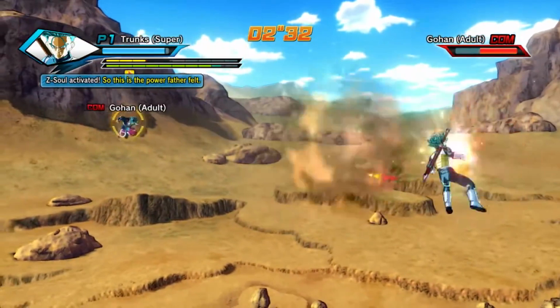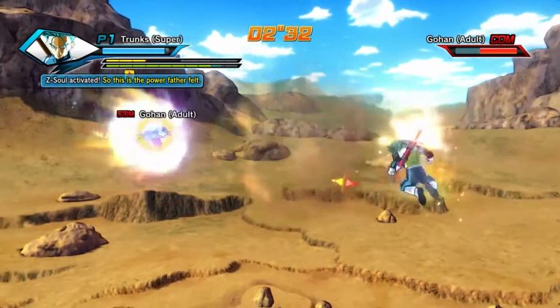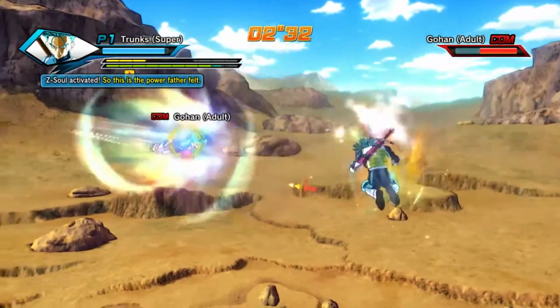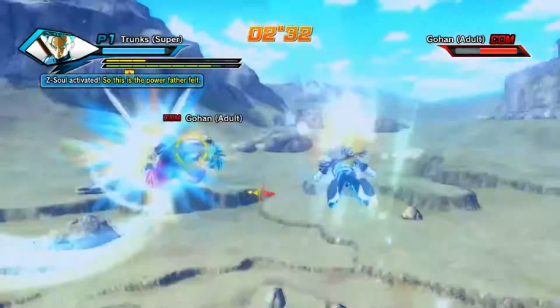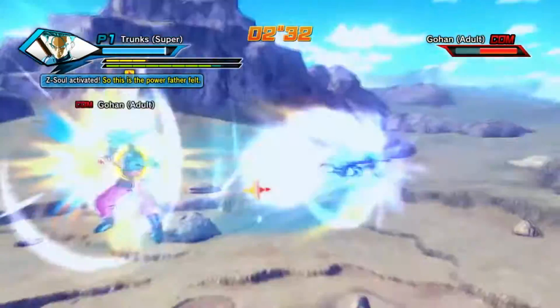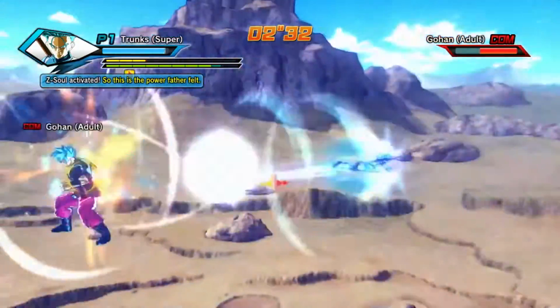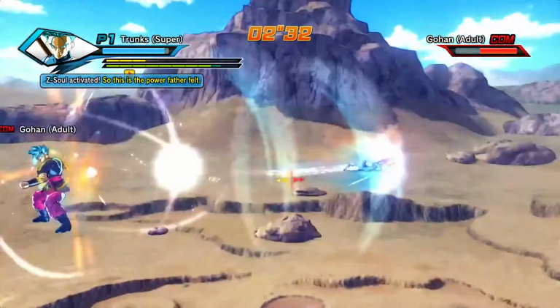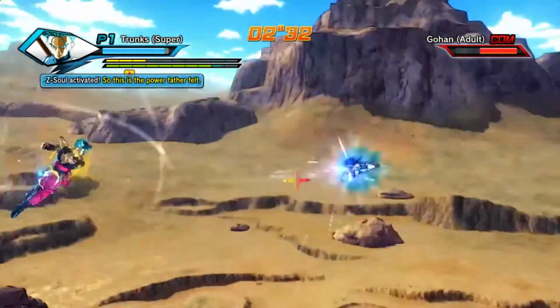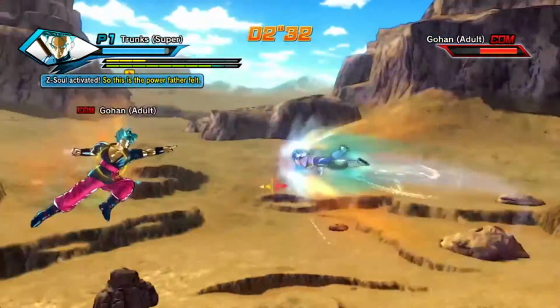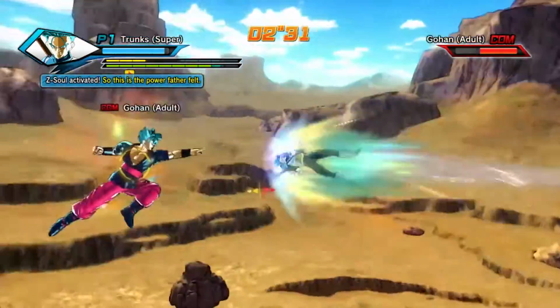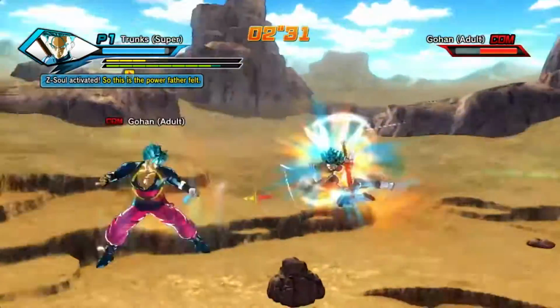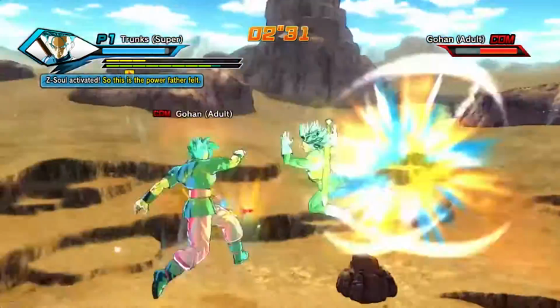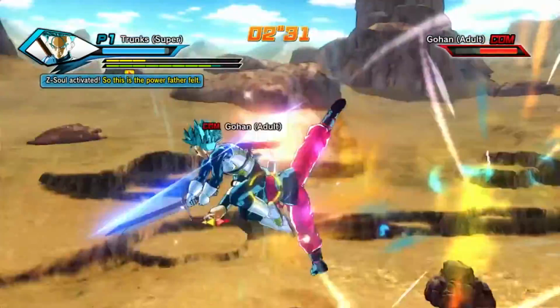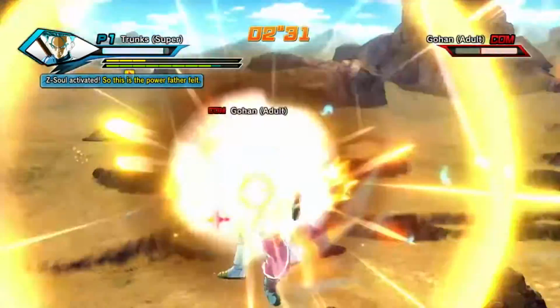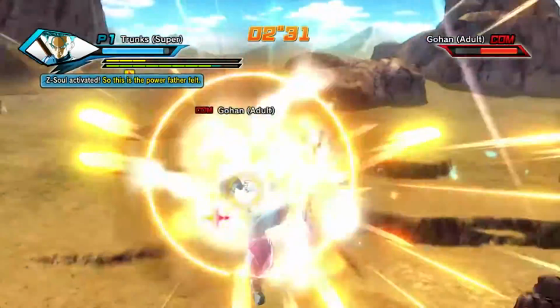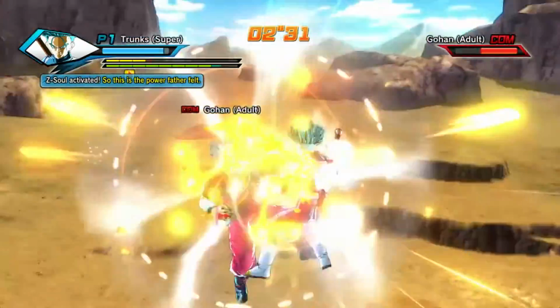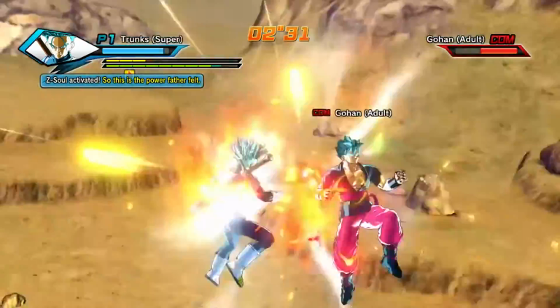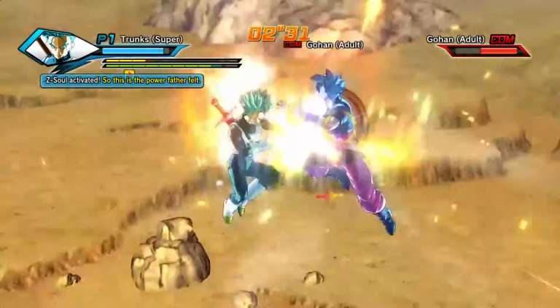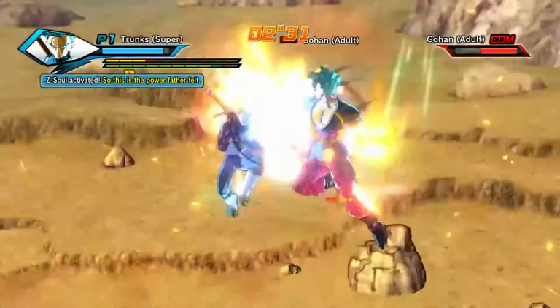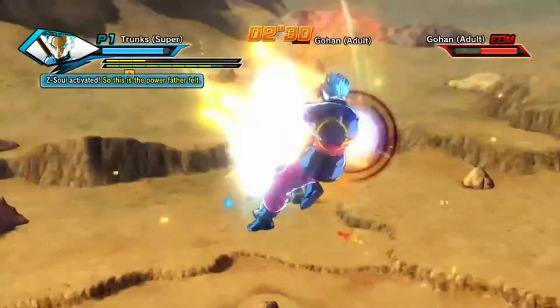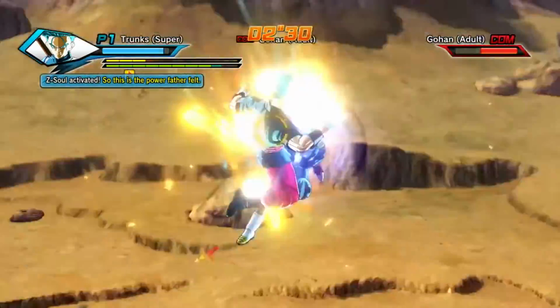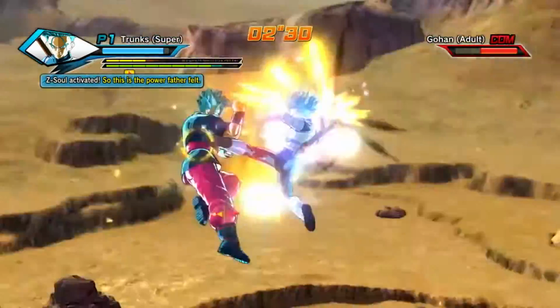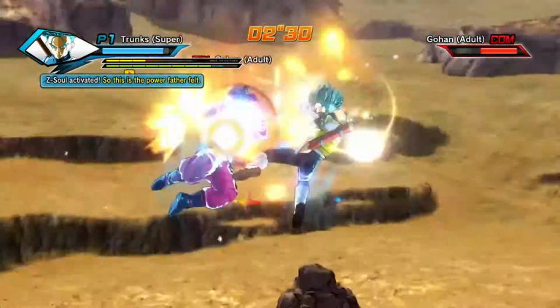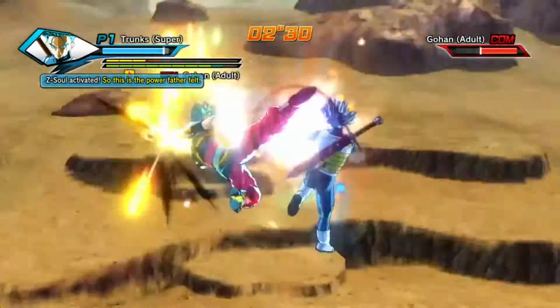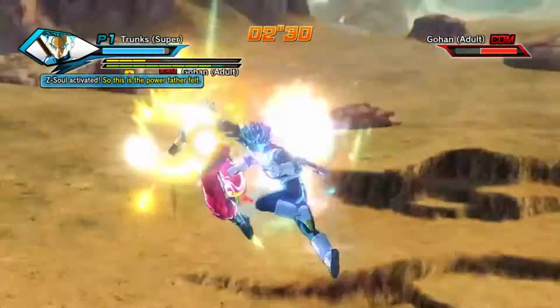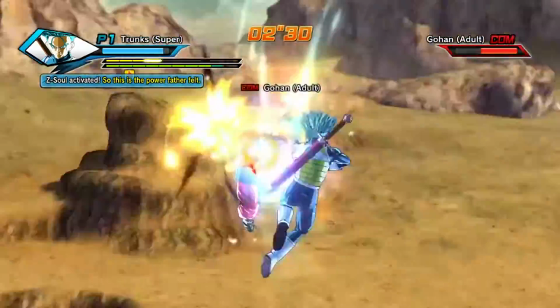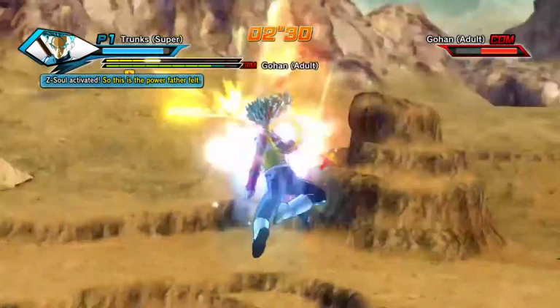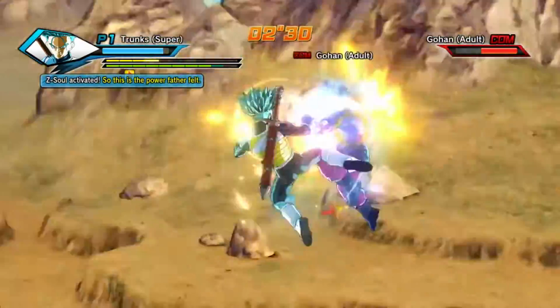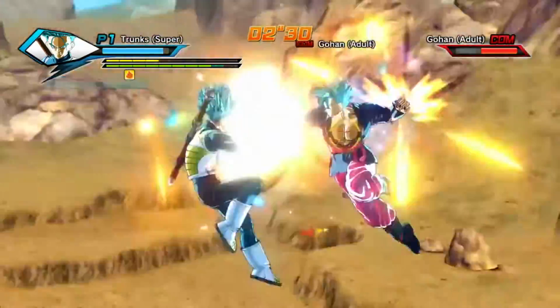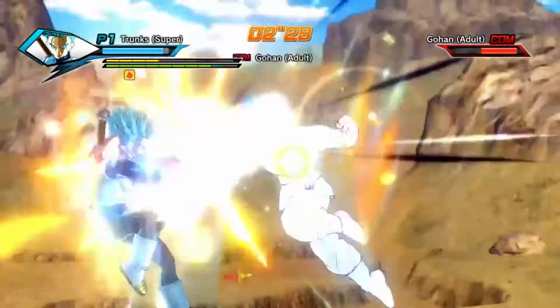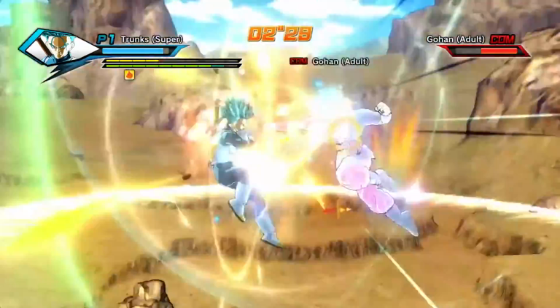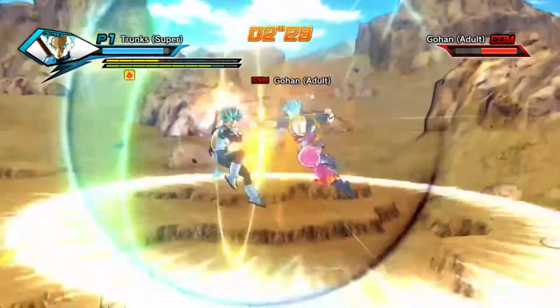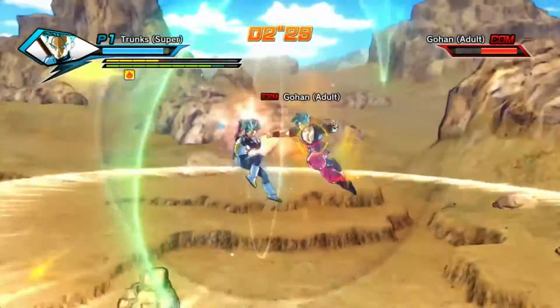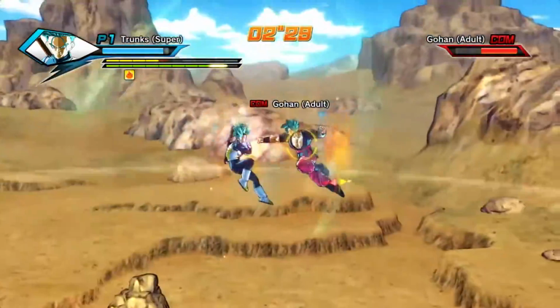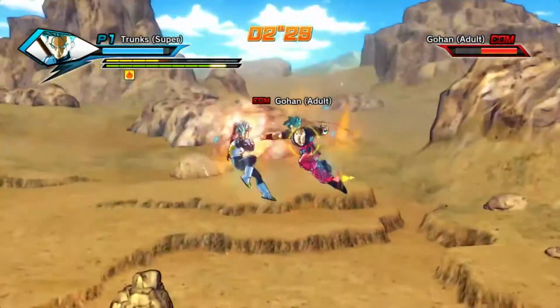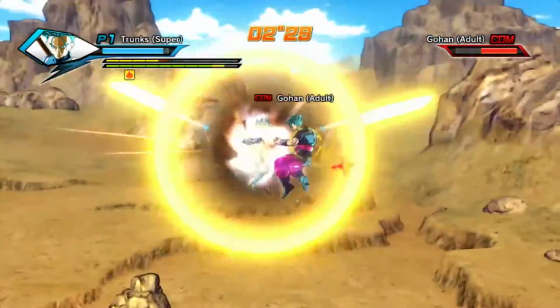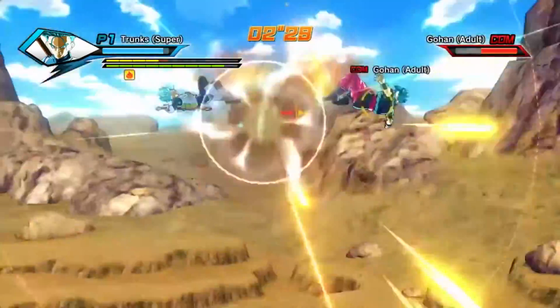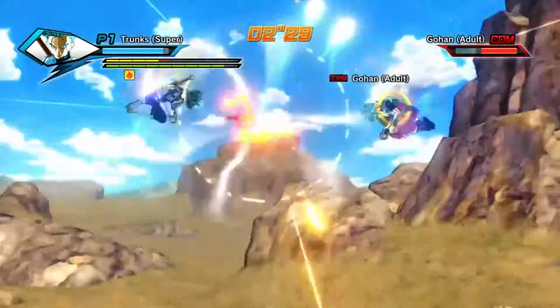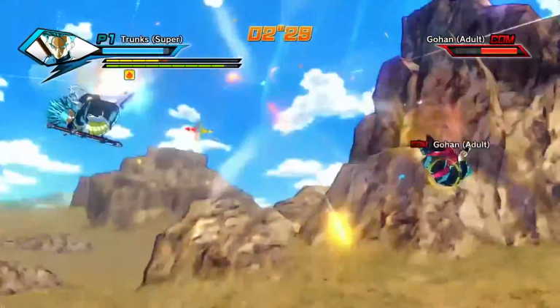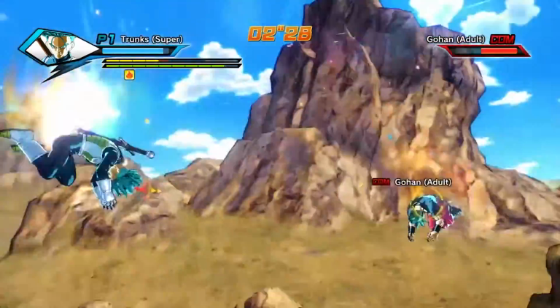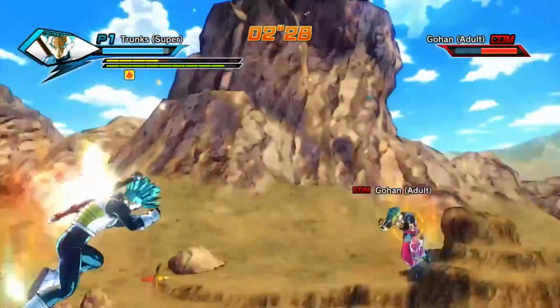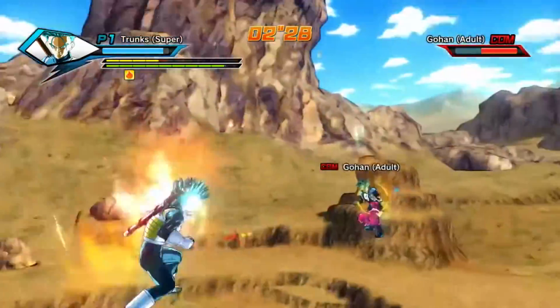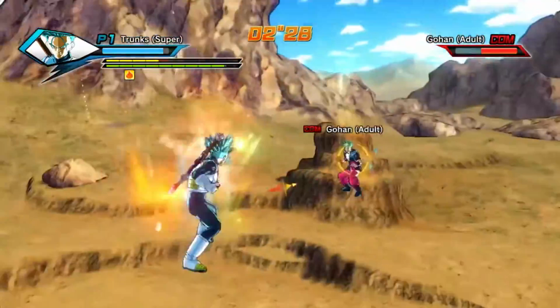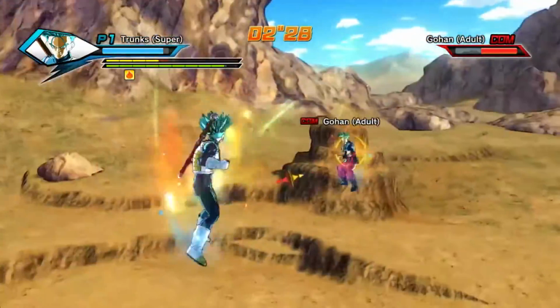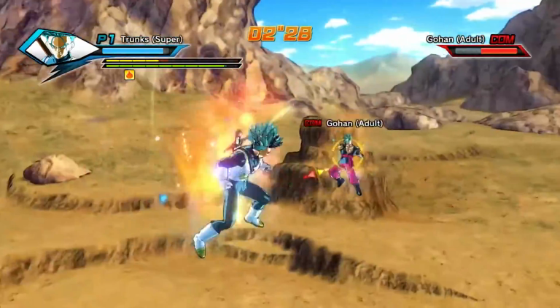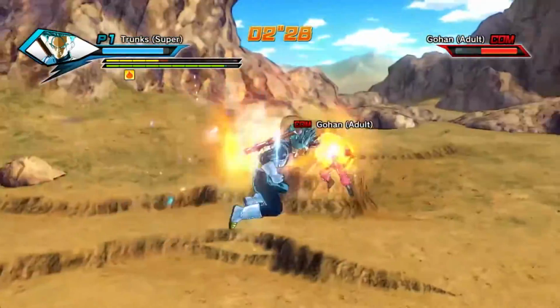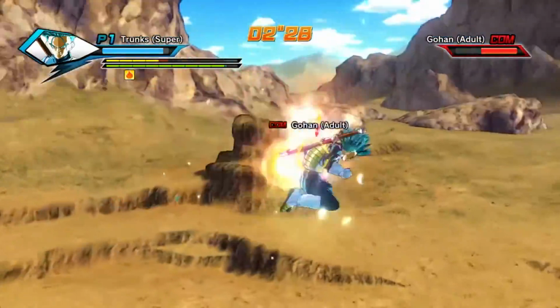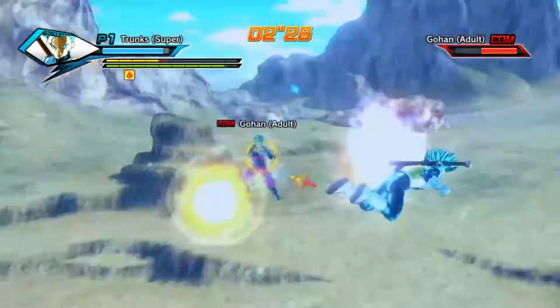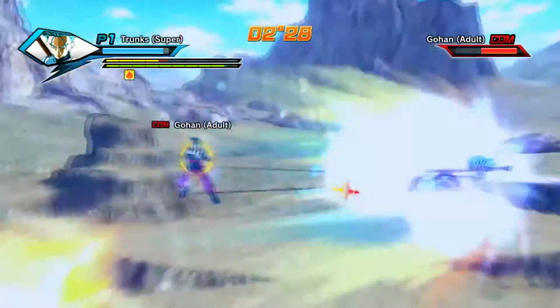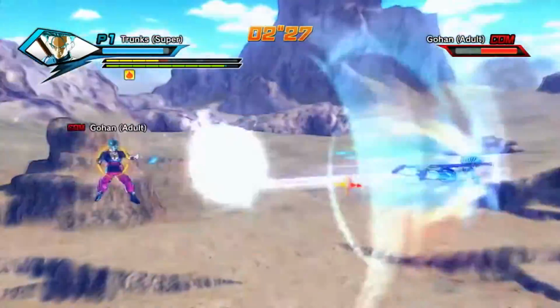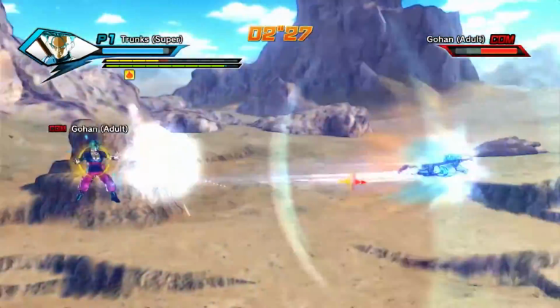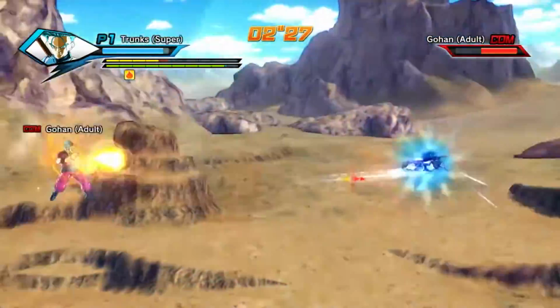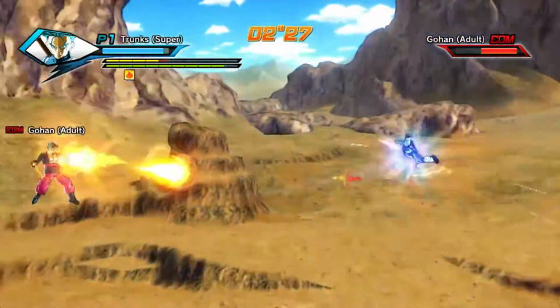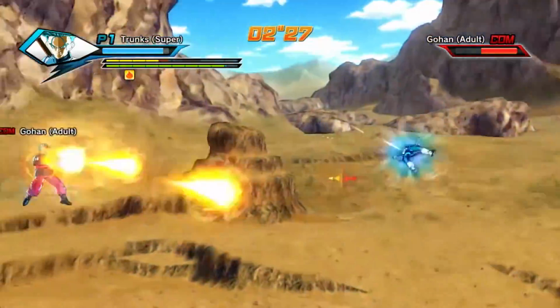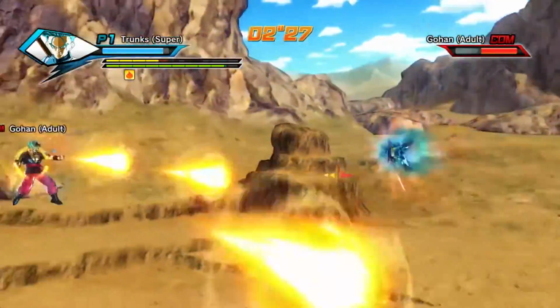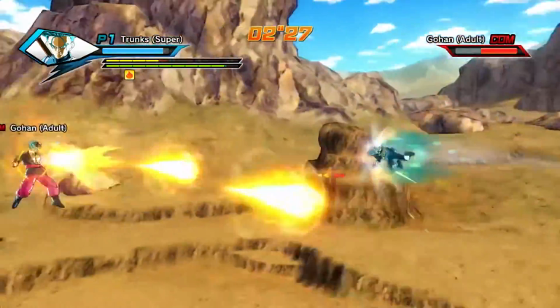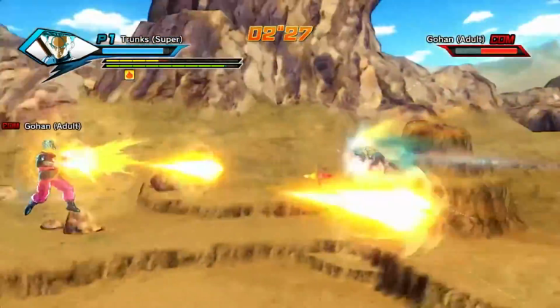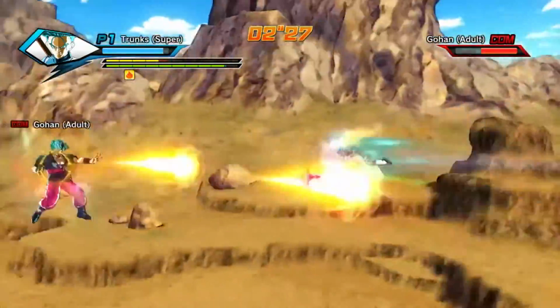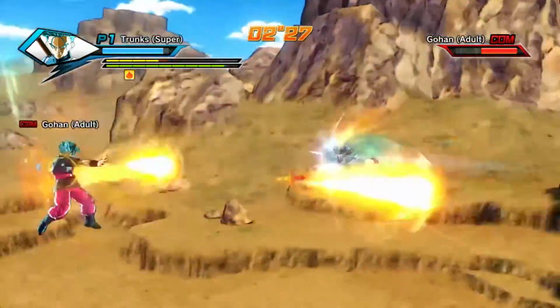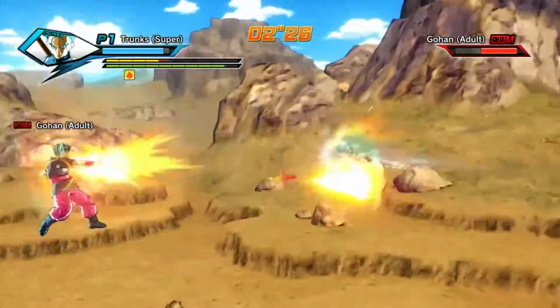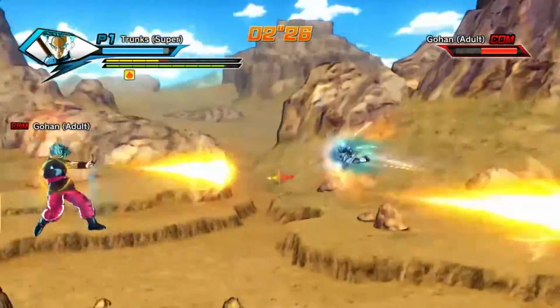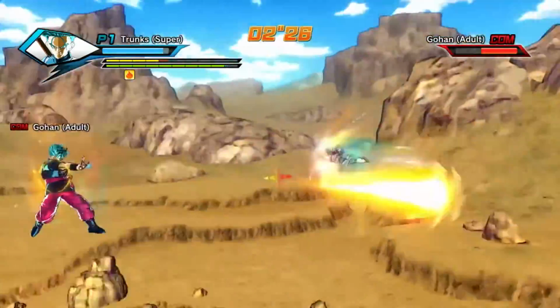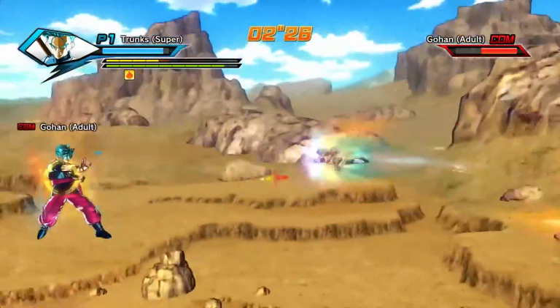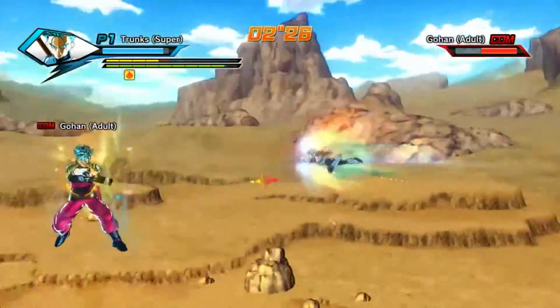The computer knows how to use stamina — he knows when to interrupt your attacks. That's the thing about the CPU in Xenoverse.